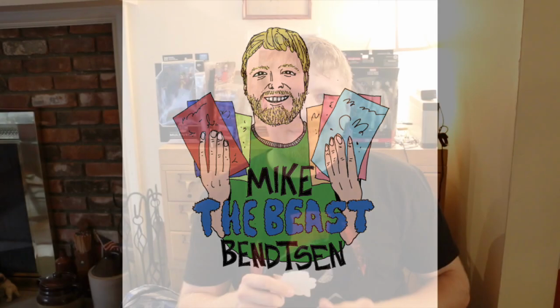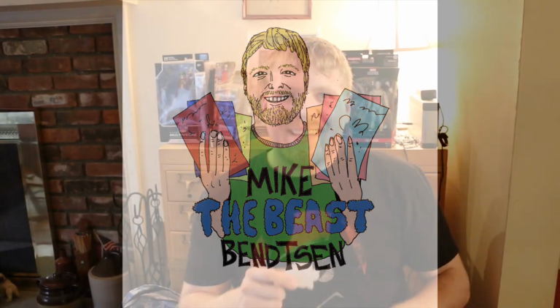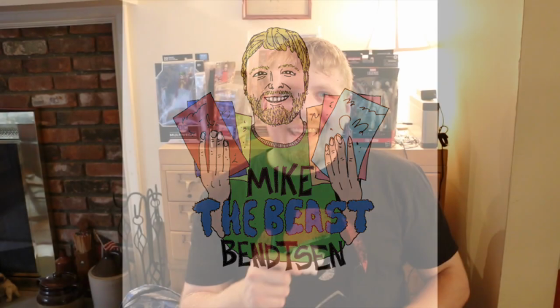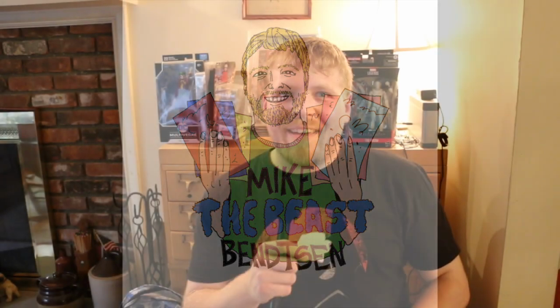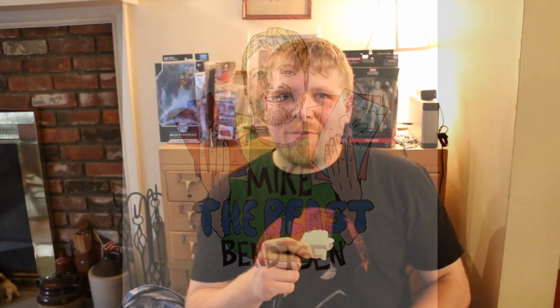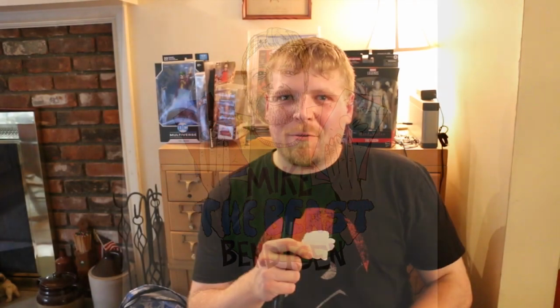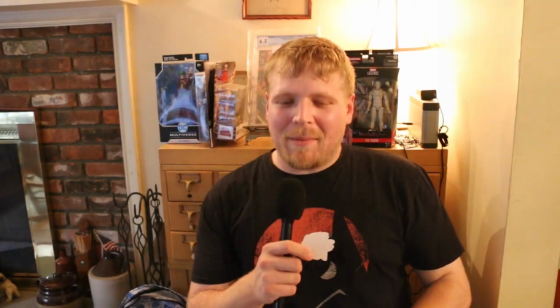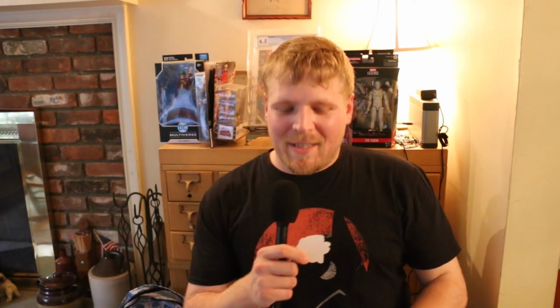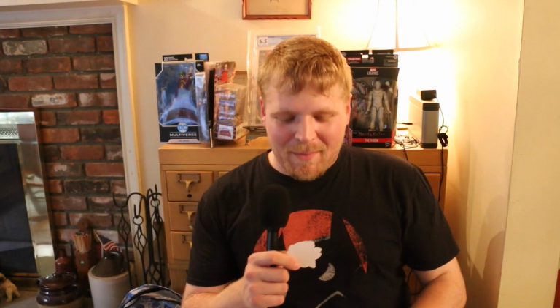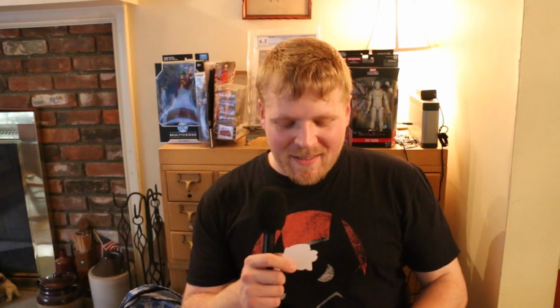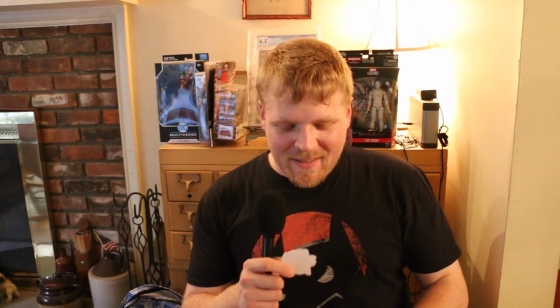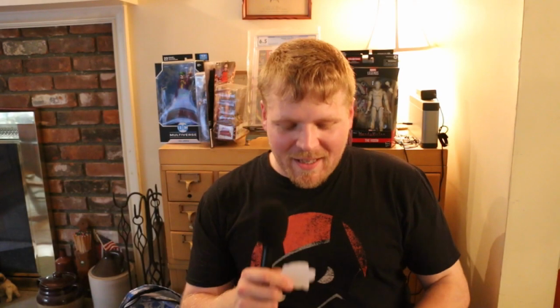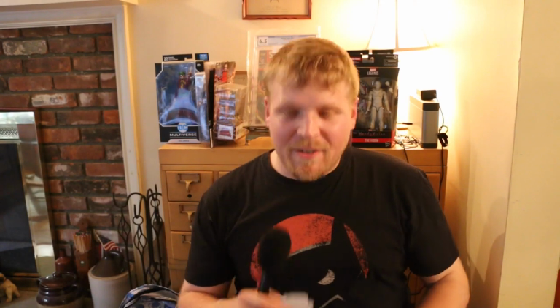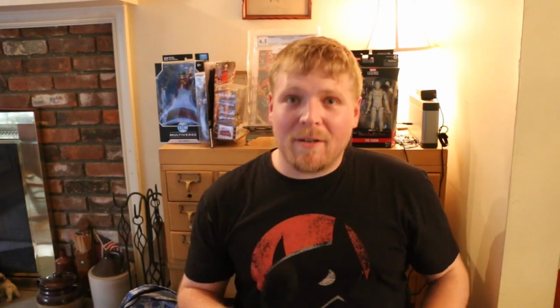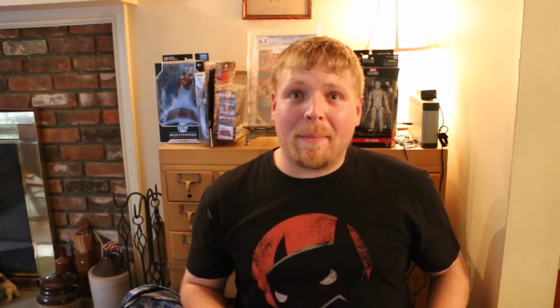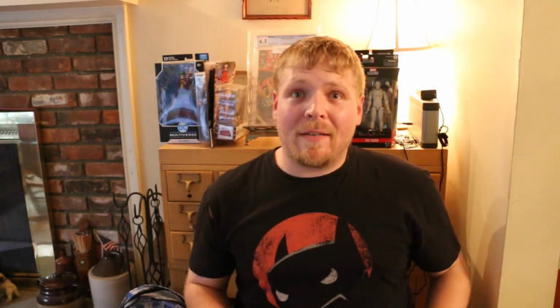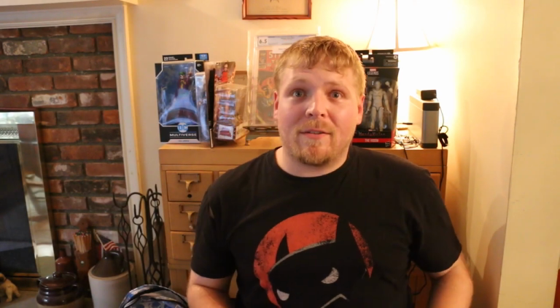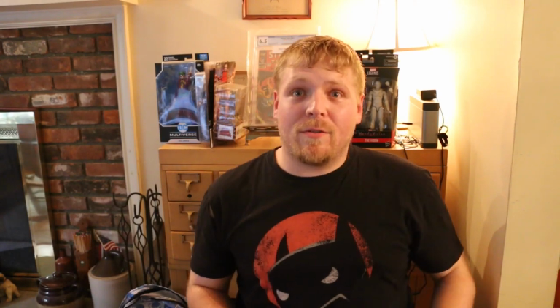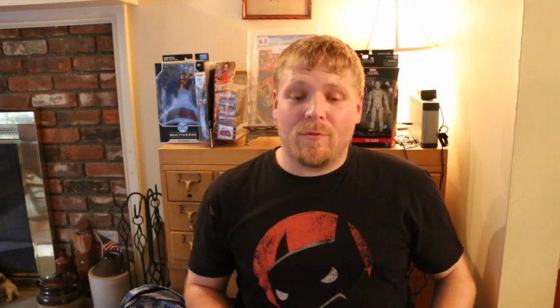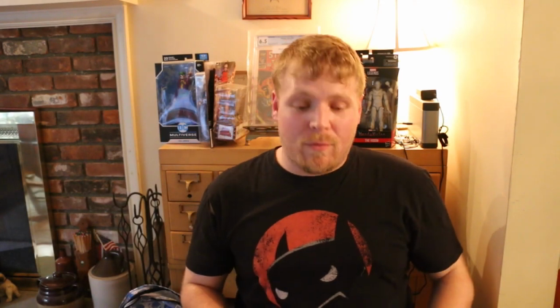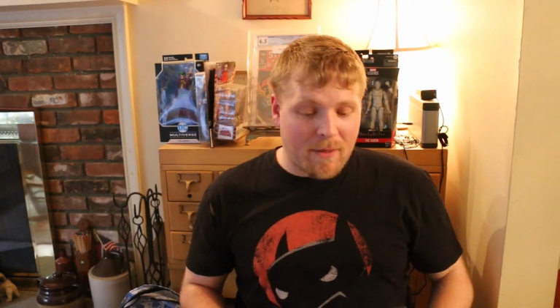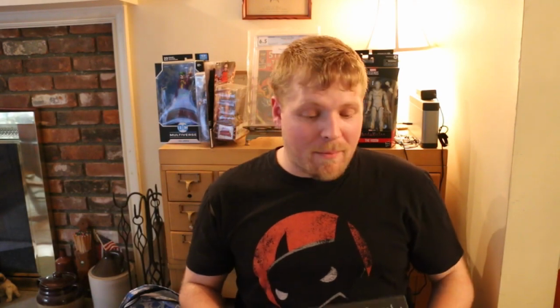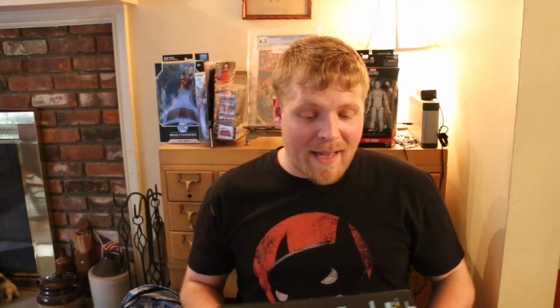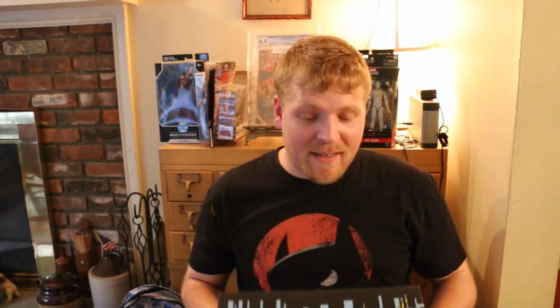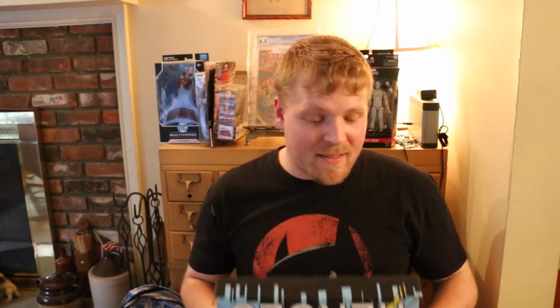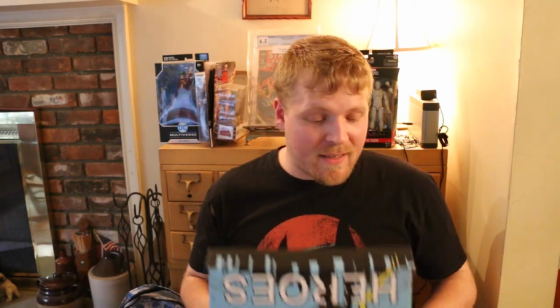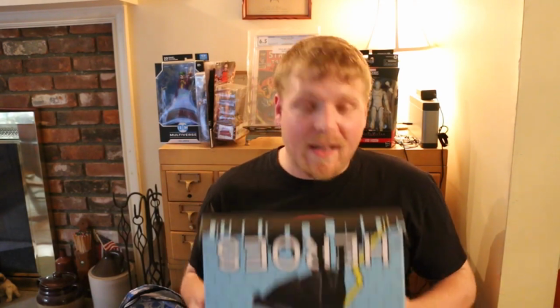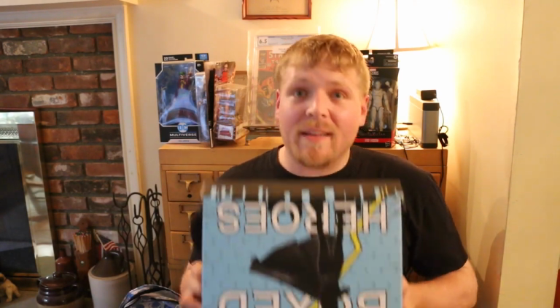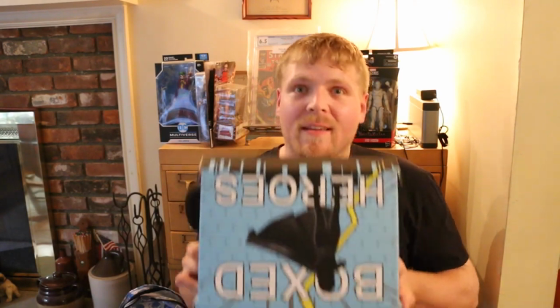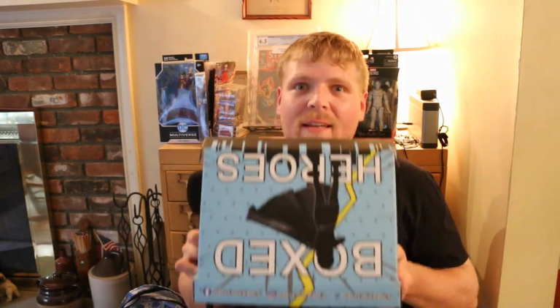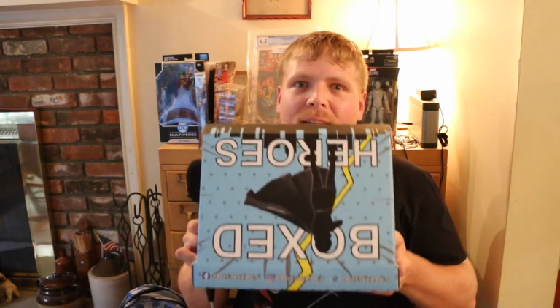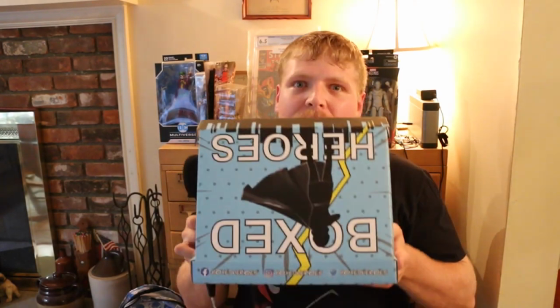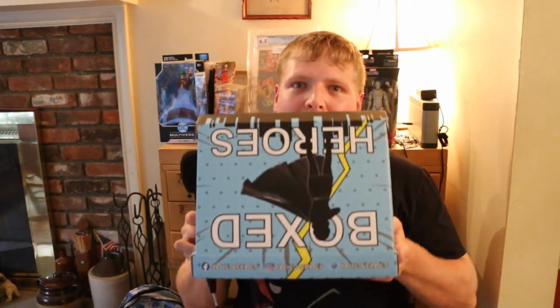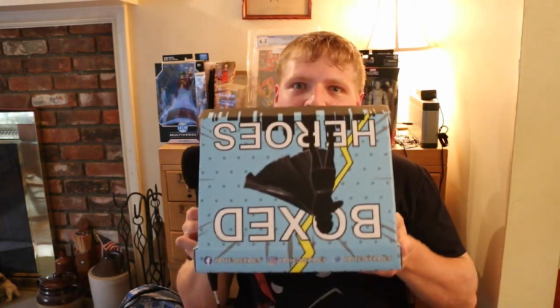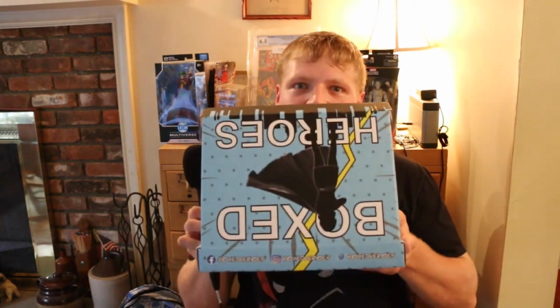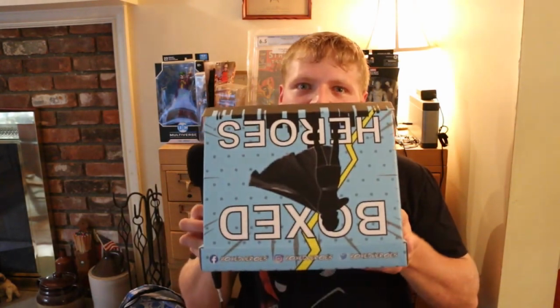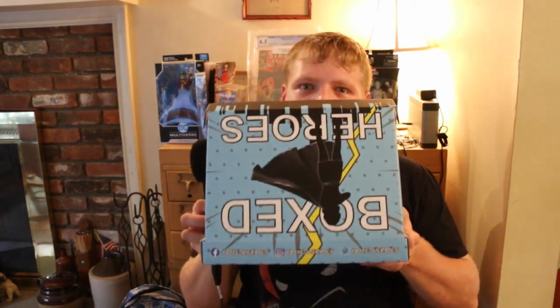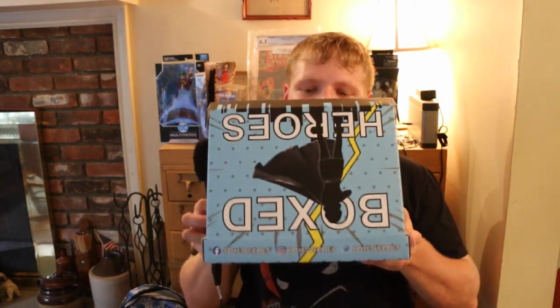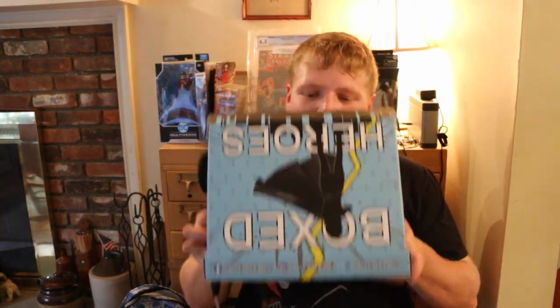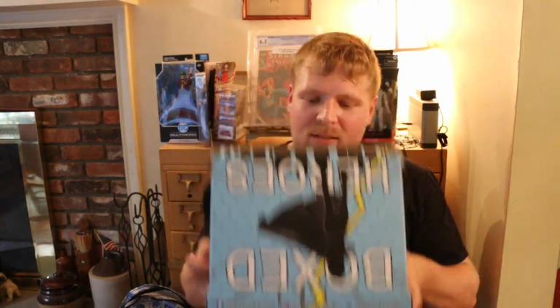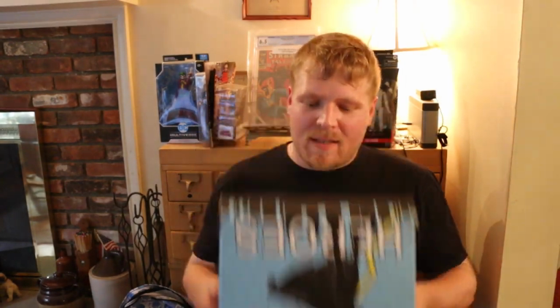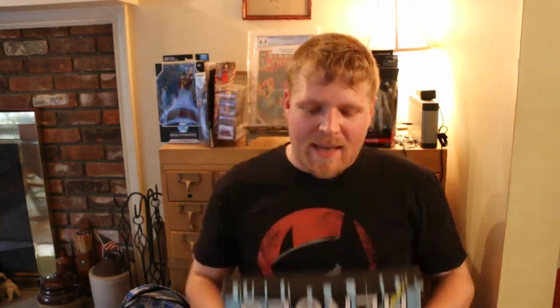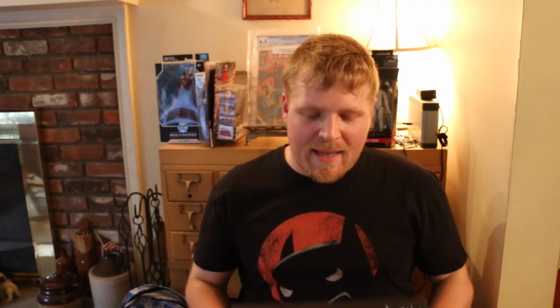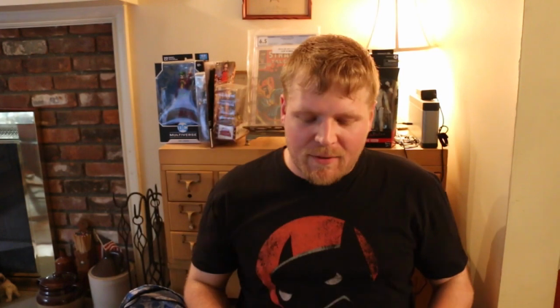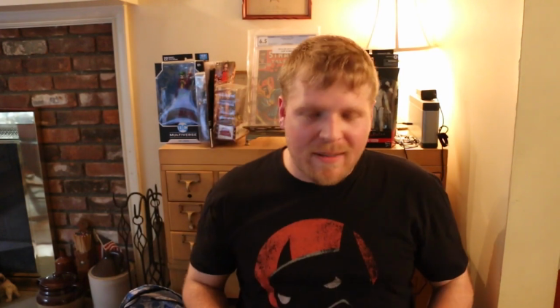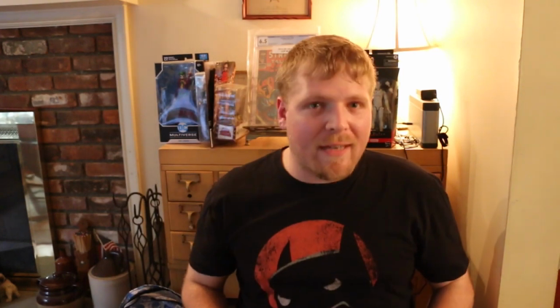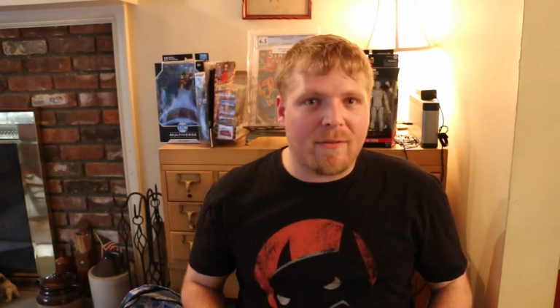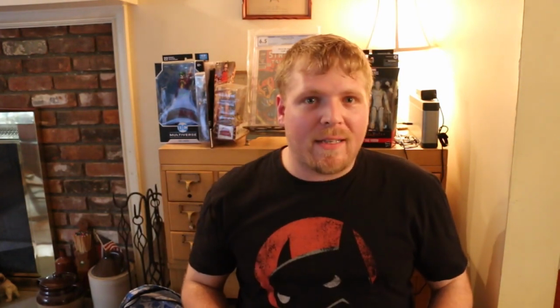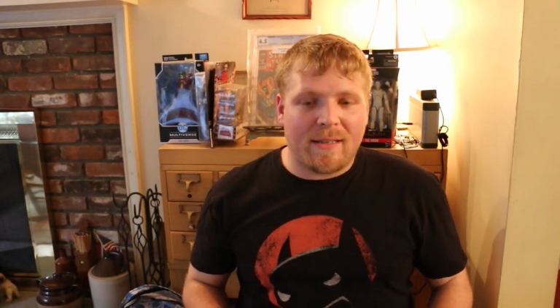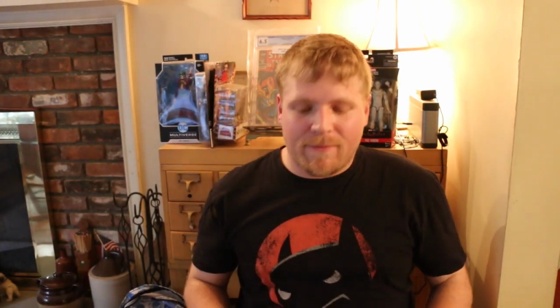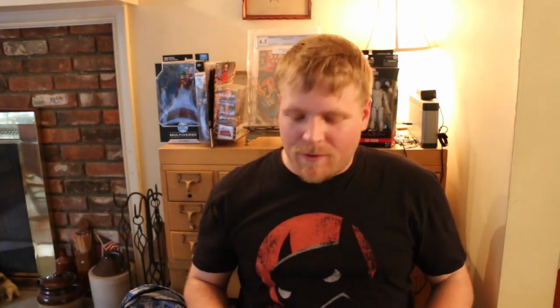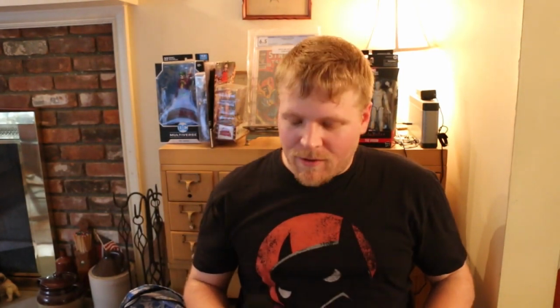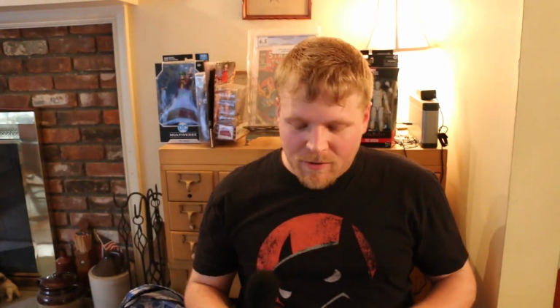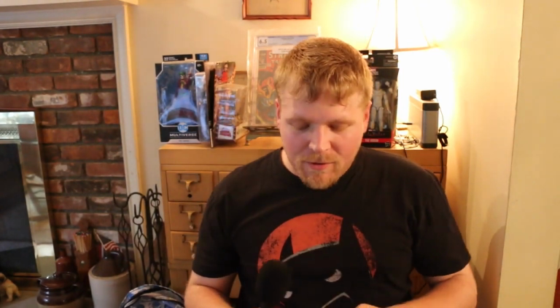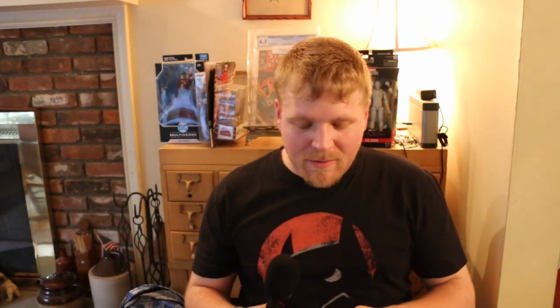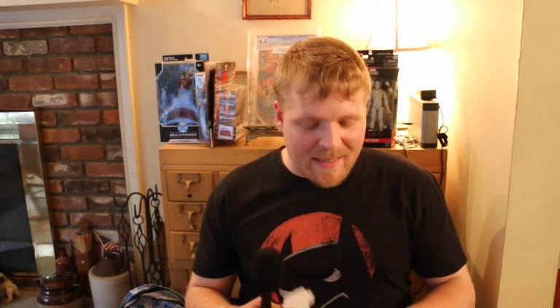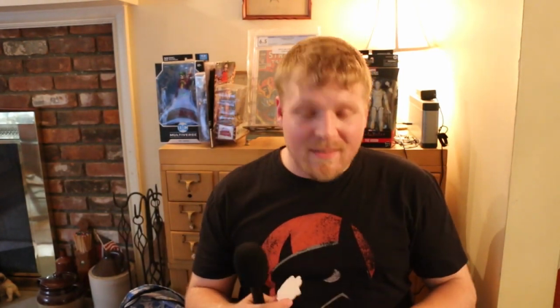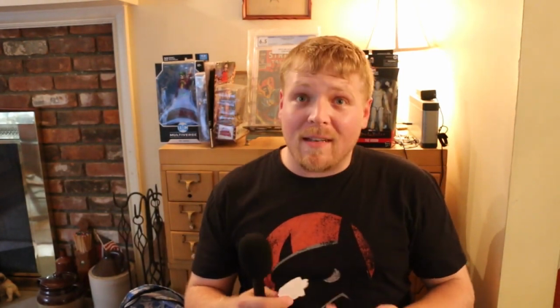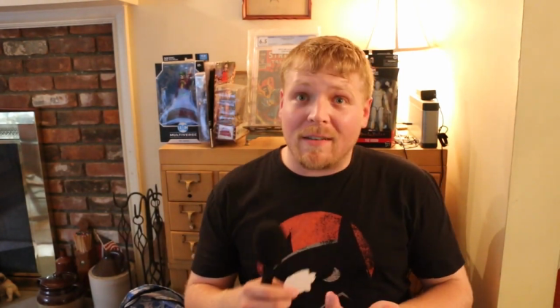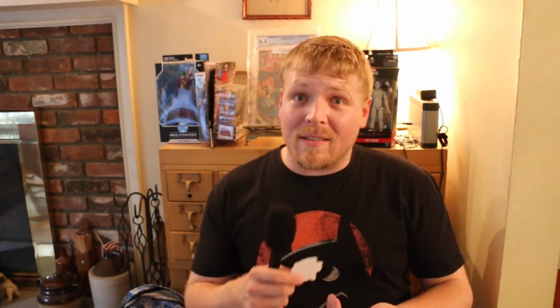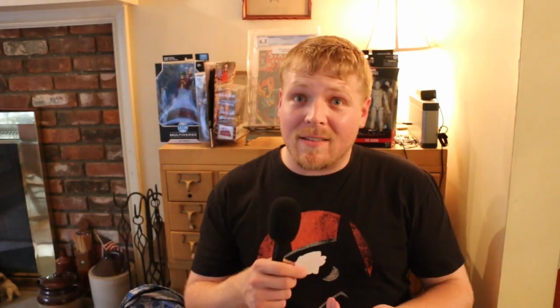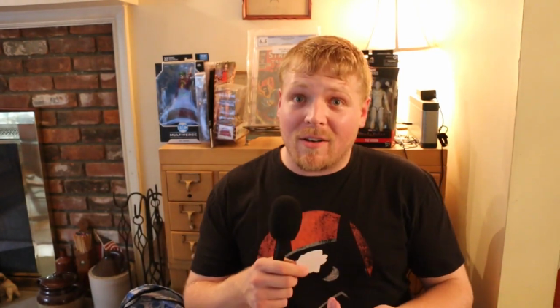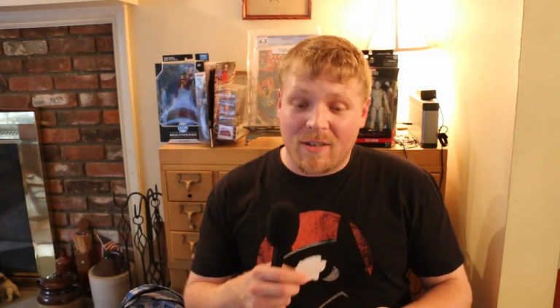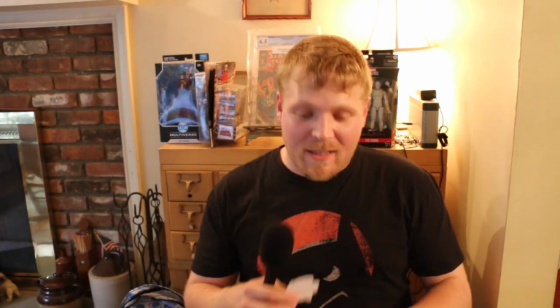Hey everyone, I'm Mike the Beast here, and I'm about to unbox the latest Box Heroes. And without any further ado, I'll get started.